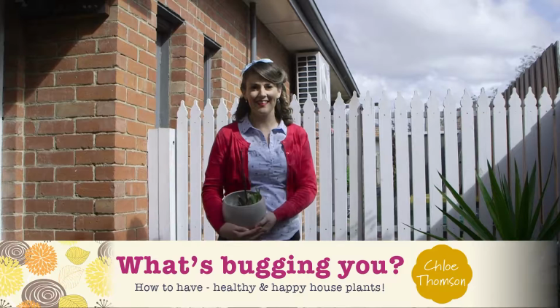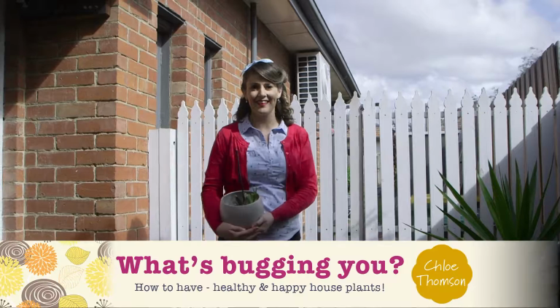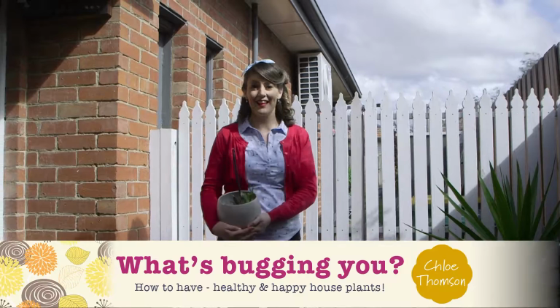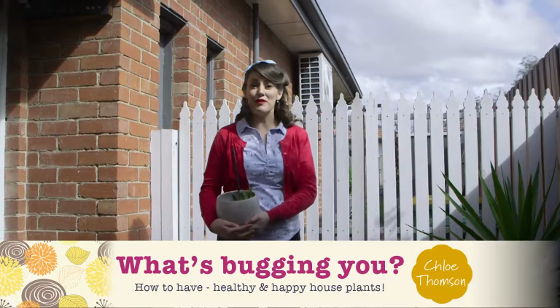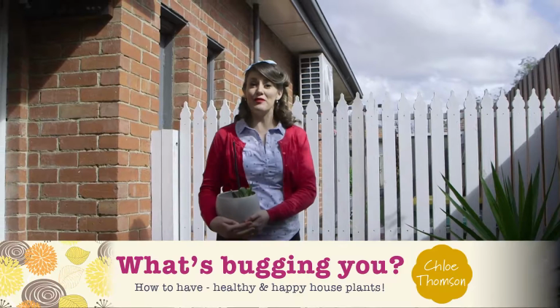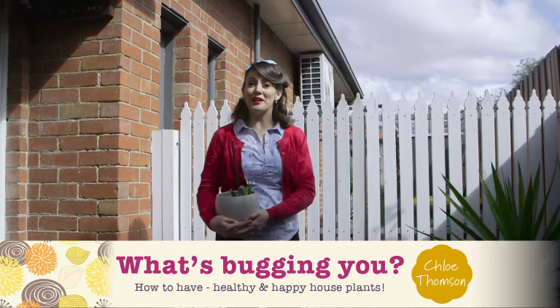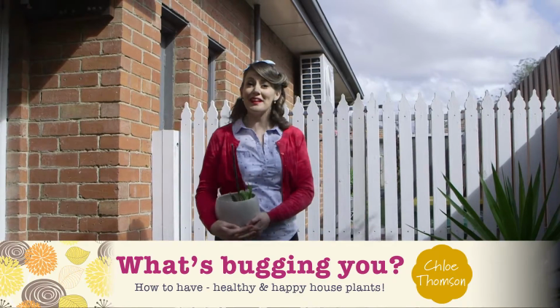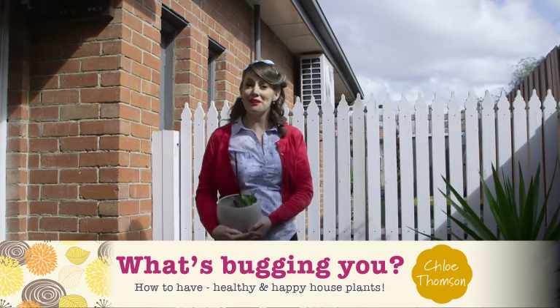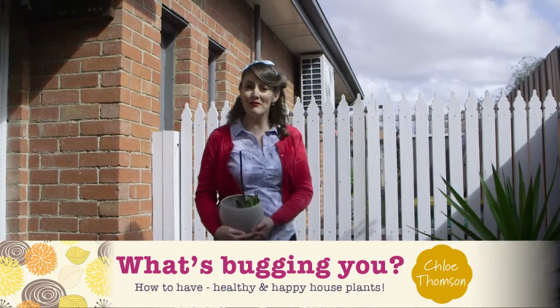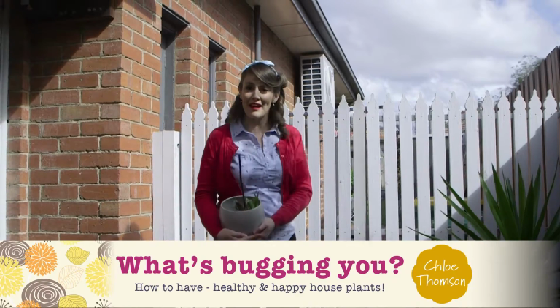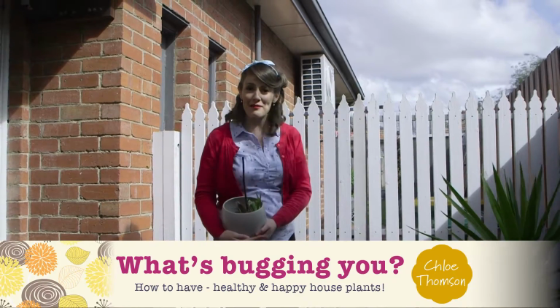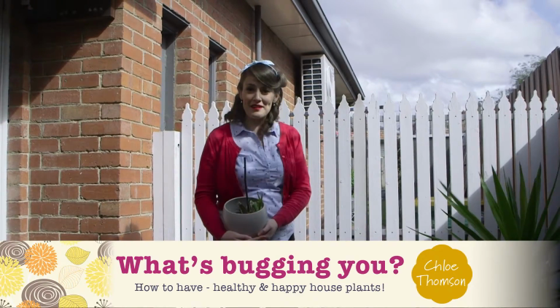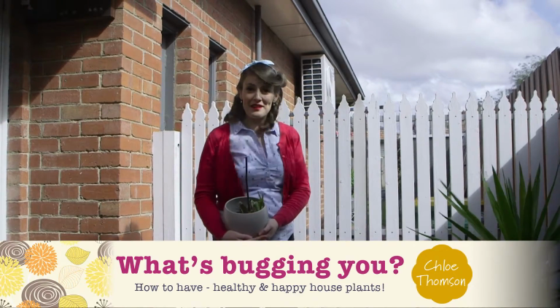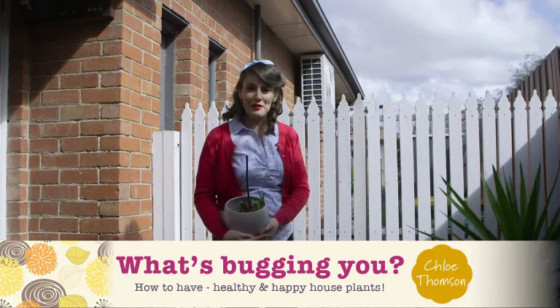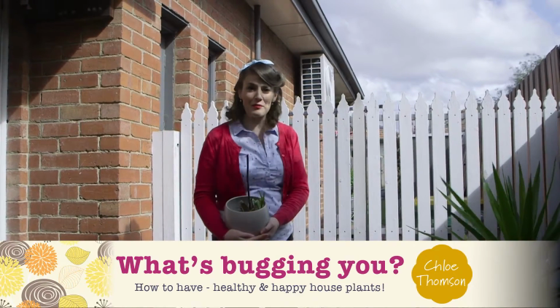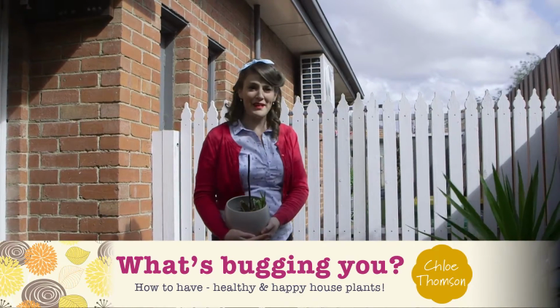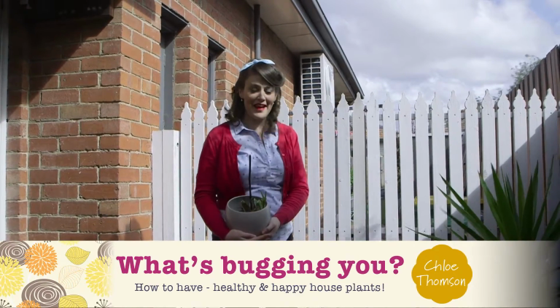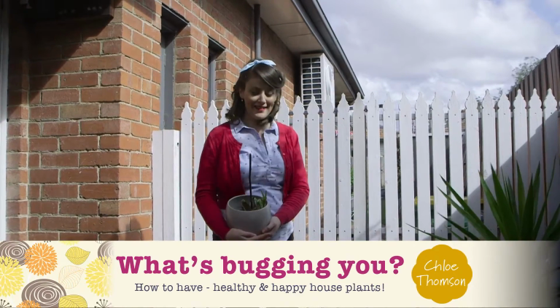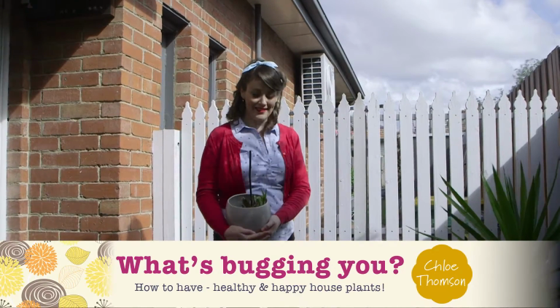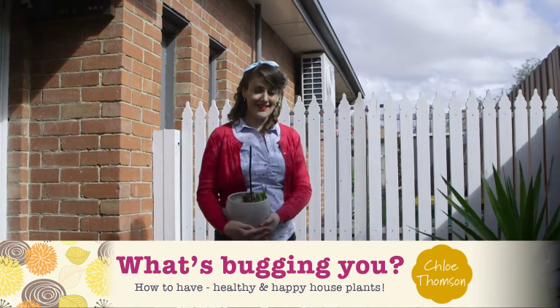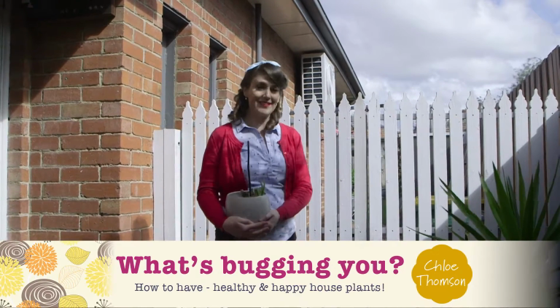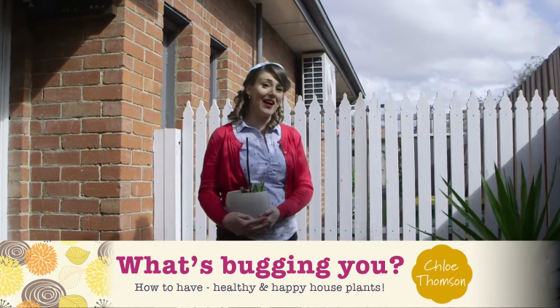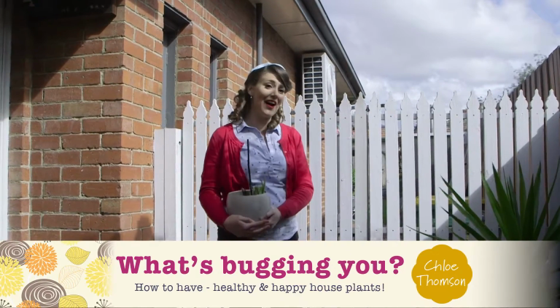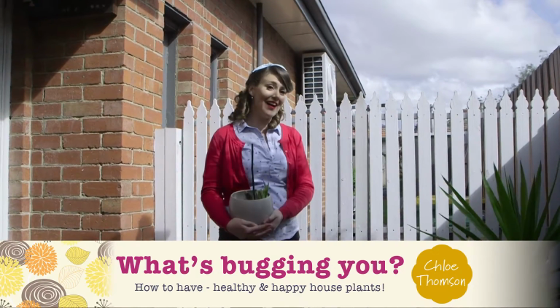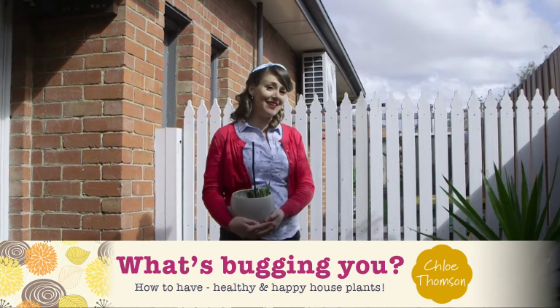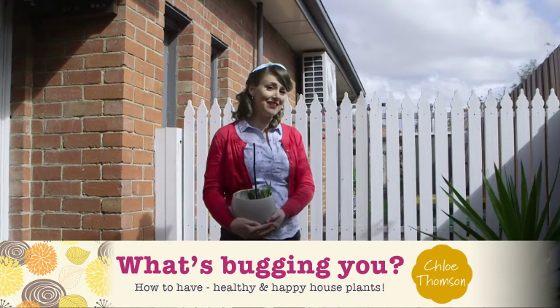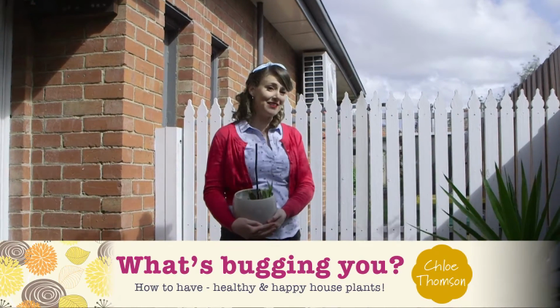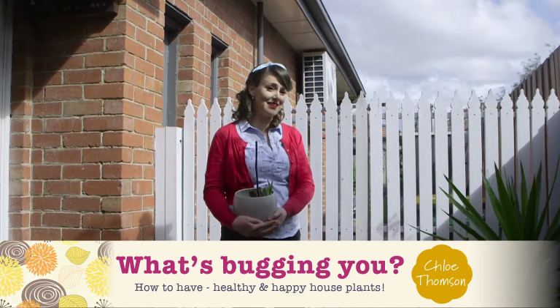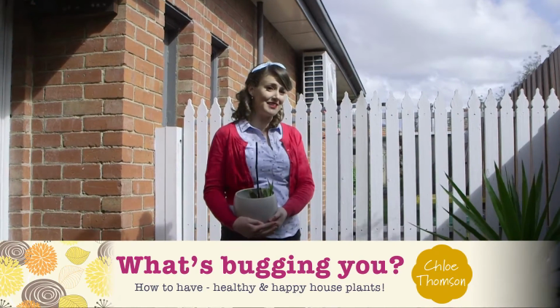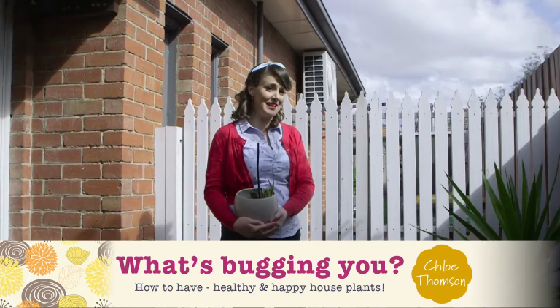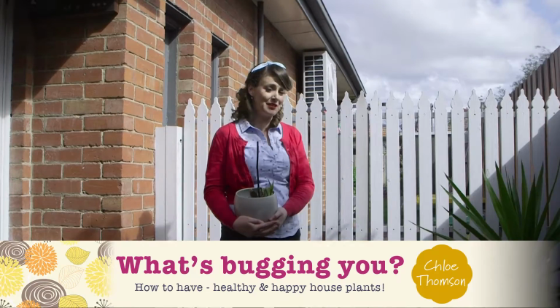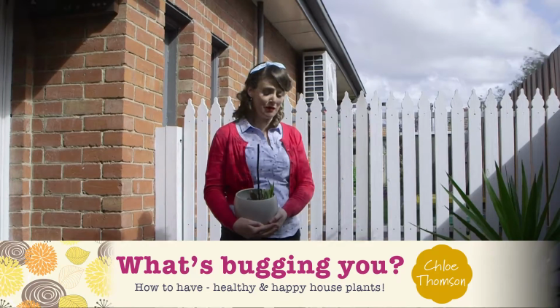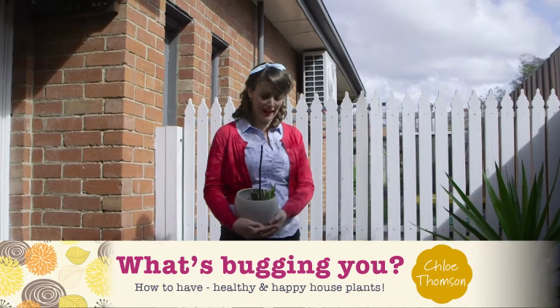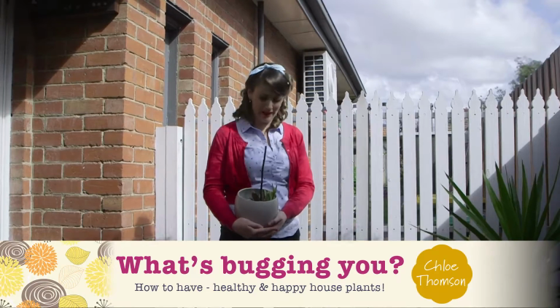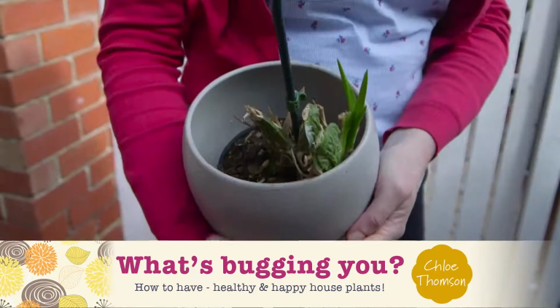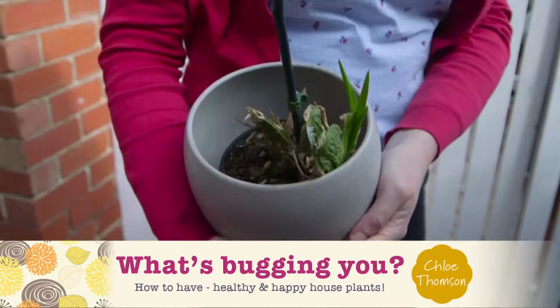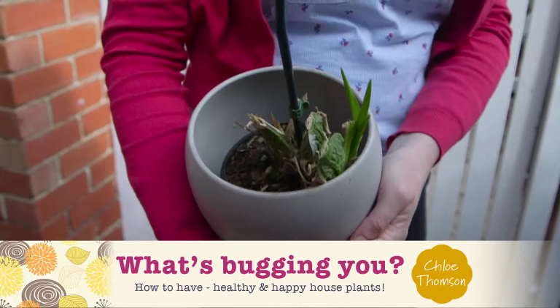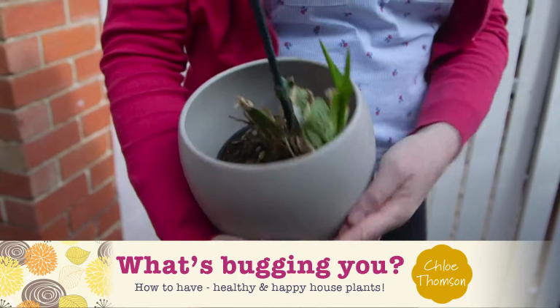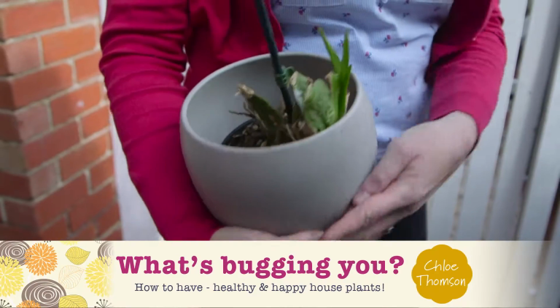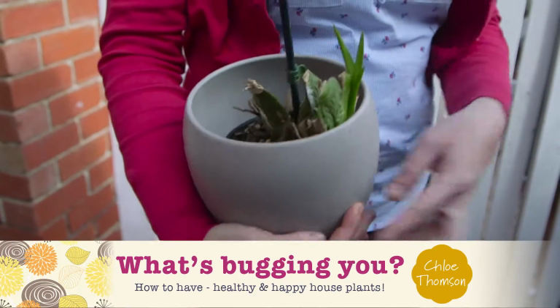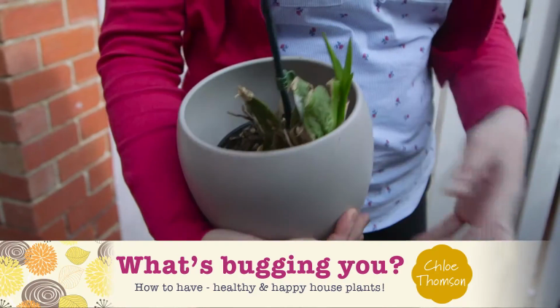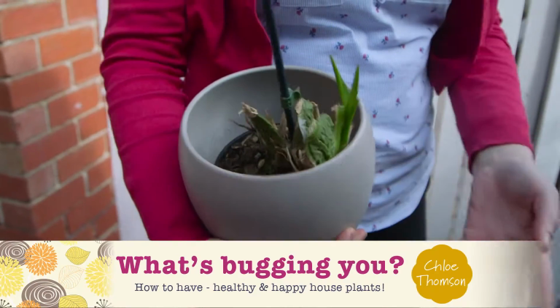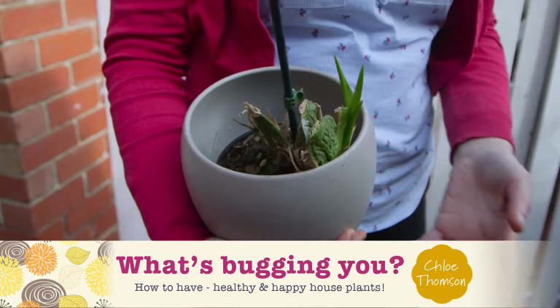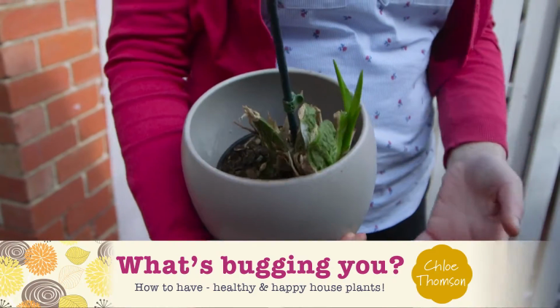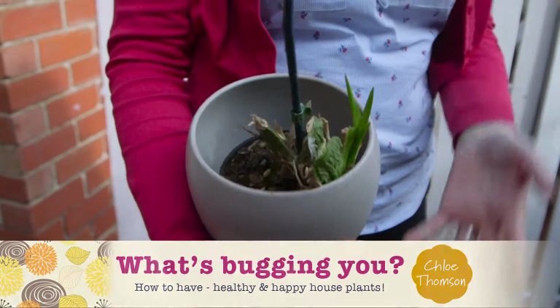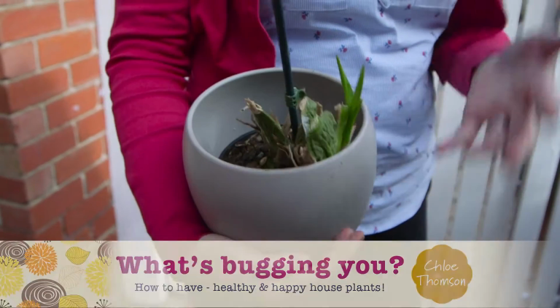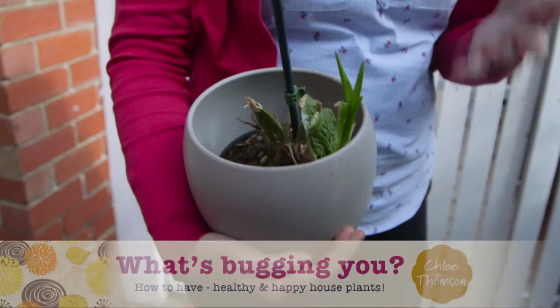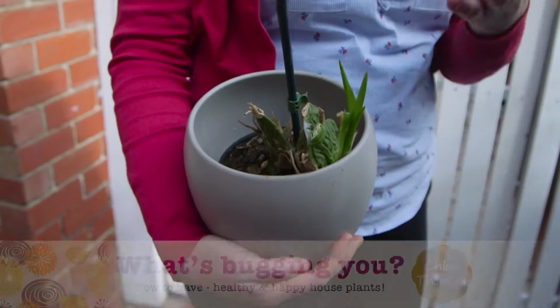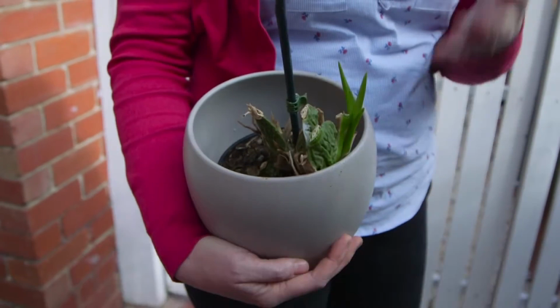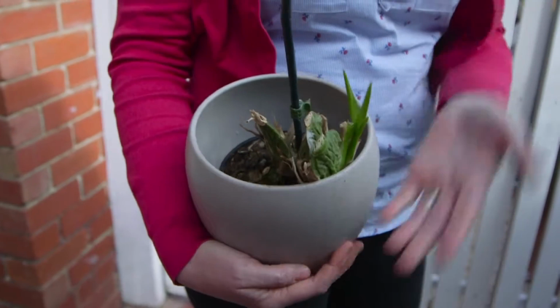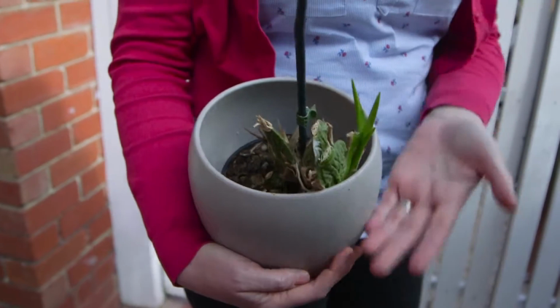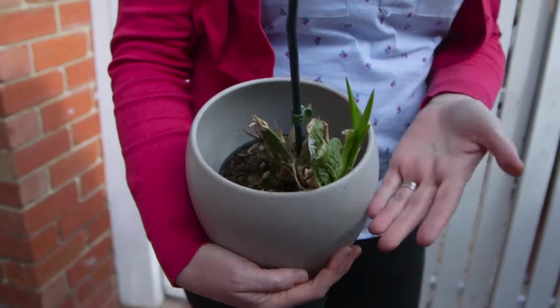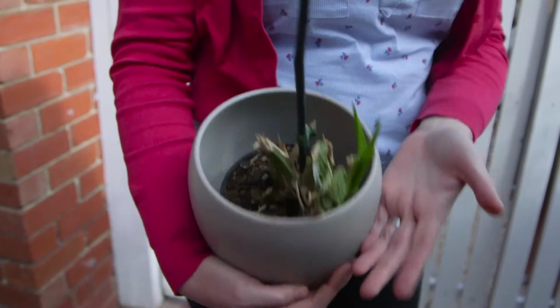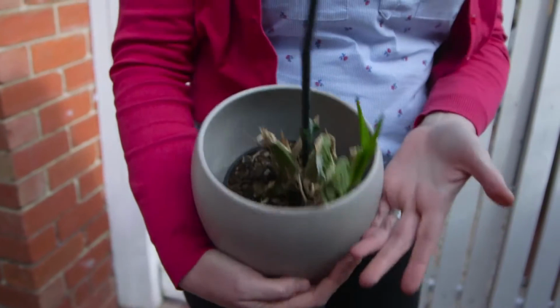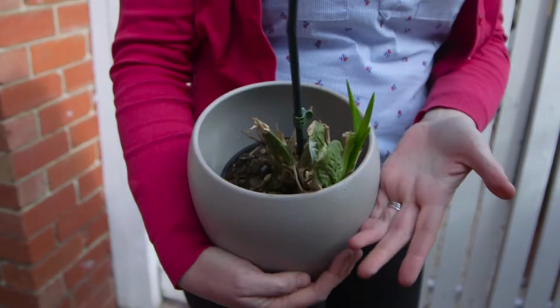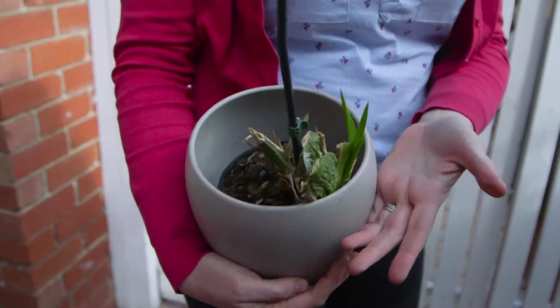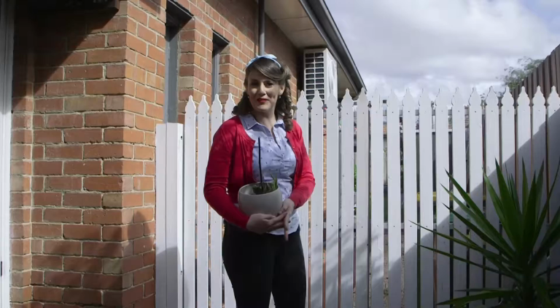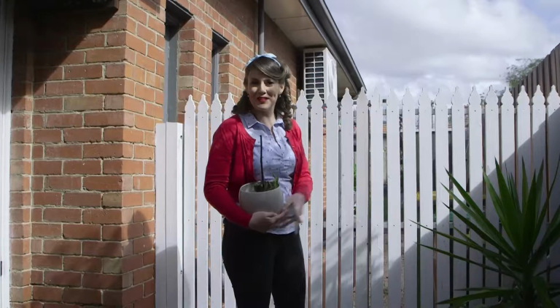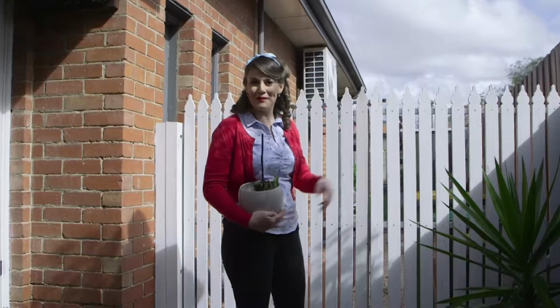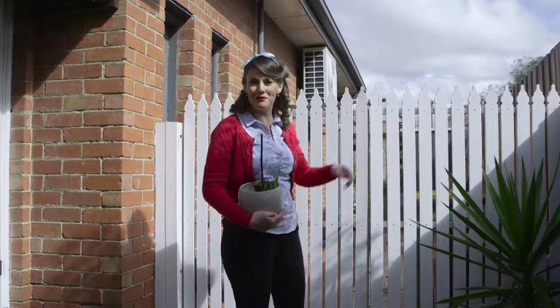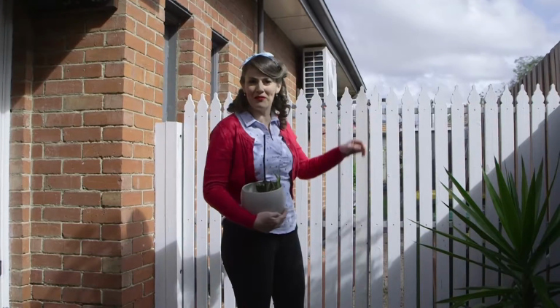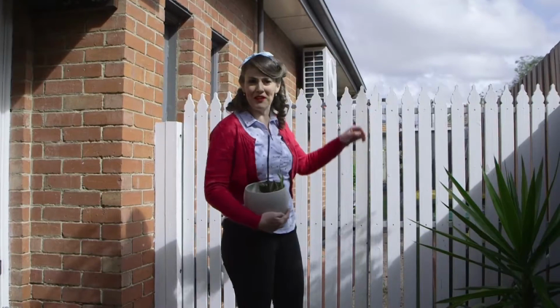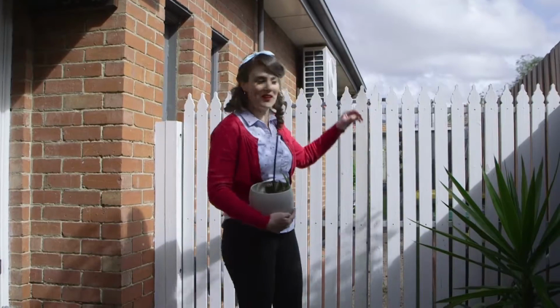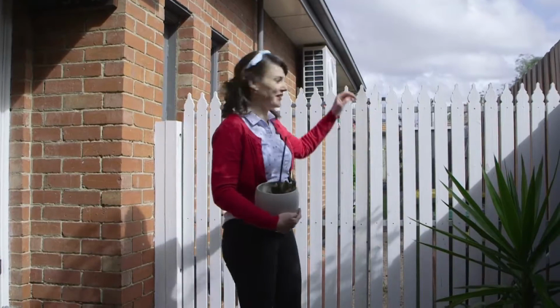If your kill rate with indoor plants is higher than your success rate, oh dear, then I've got some problem-solving tips for you.